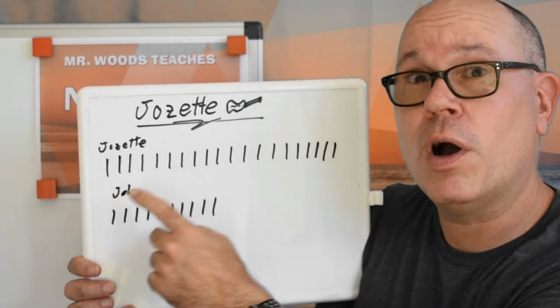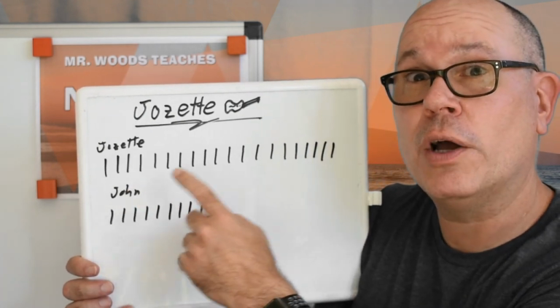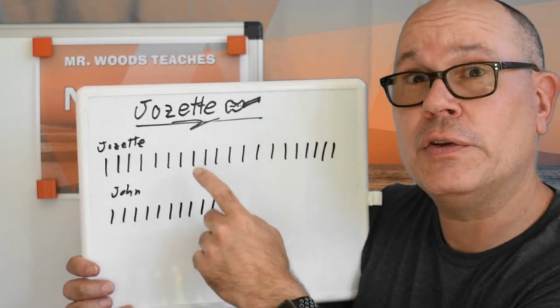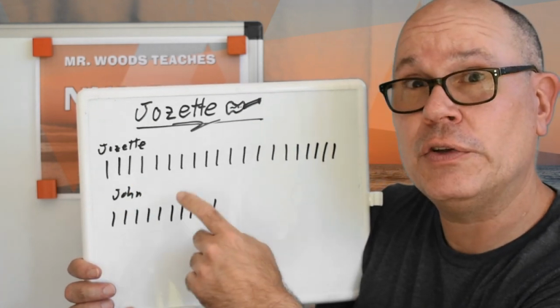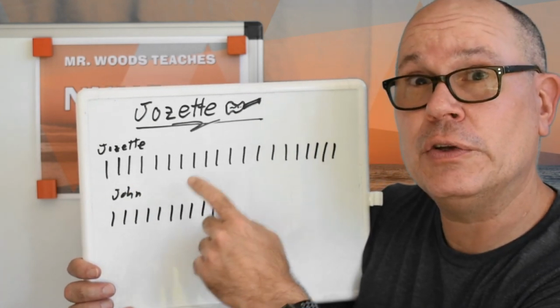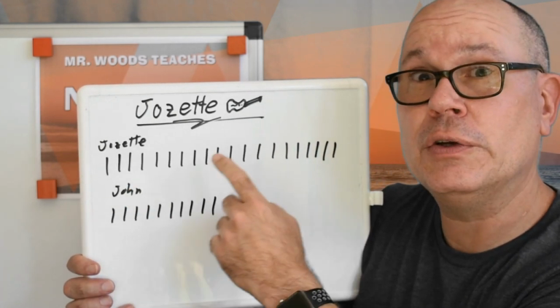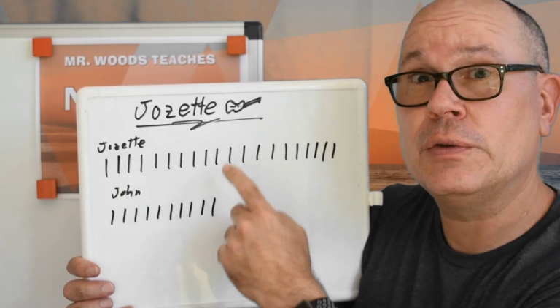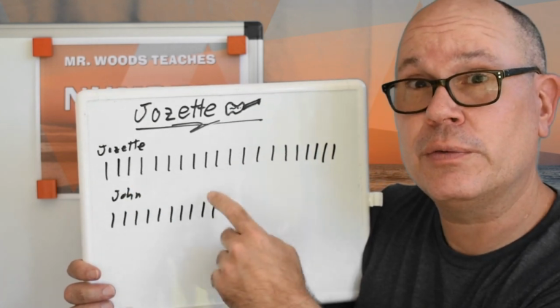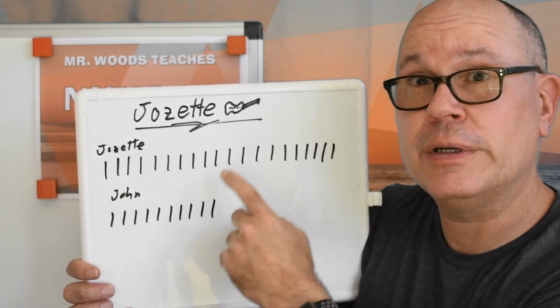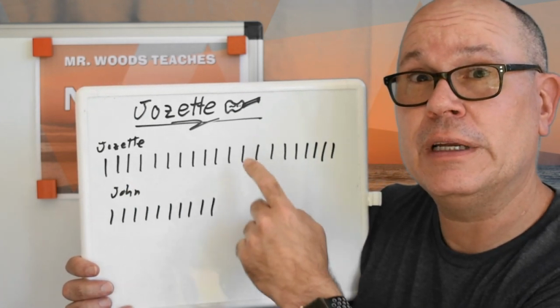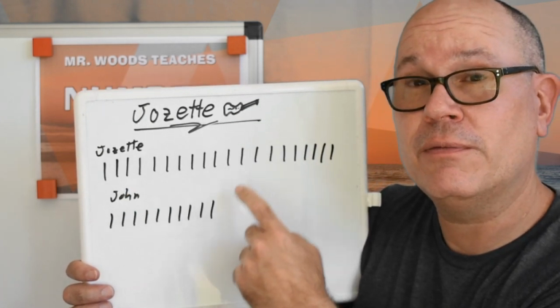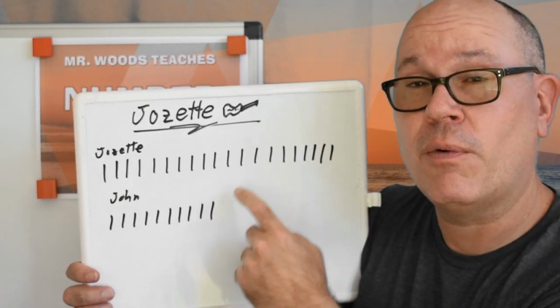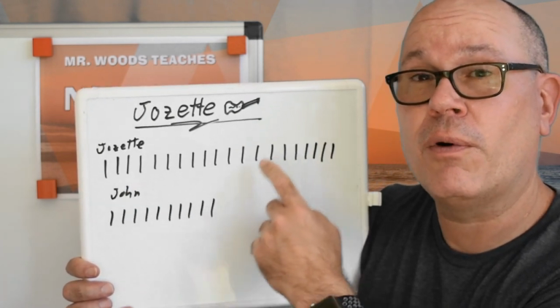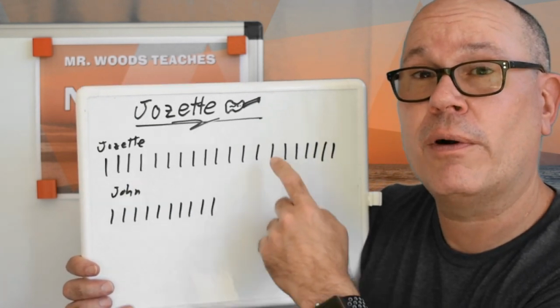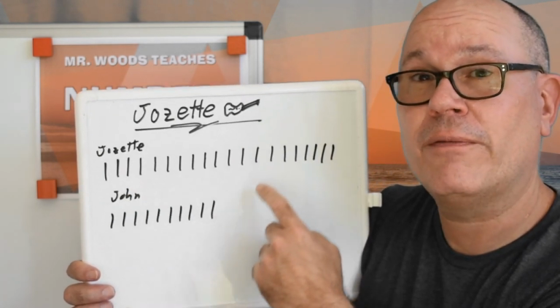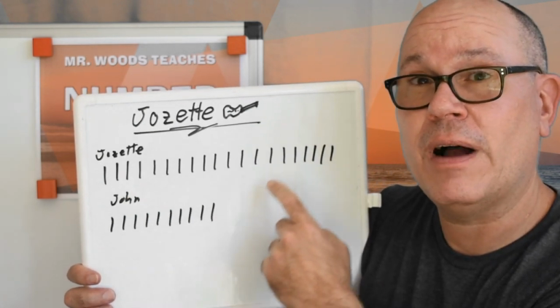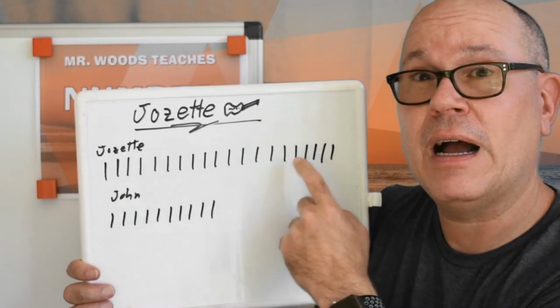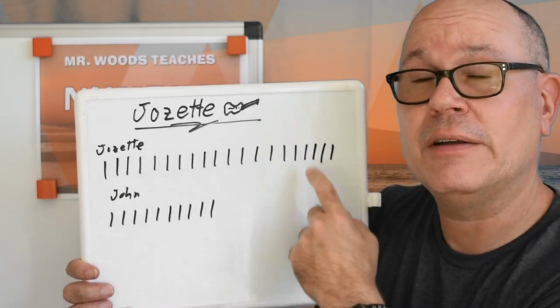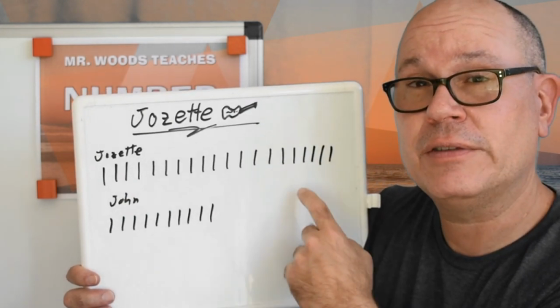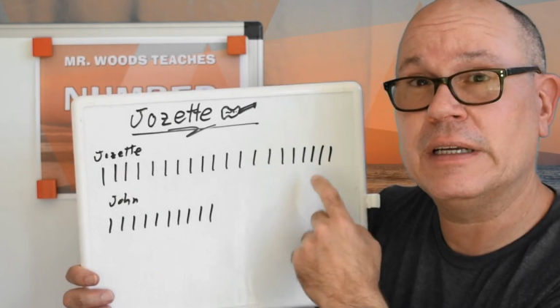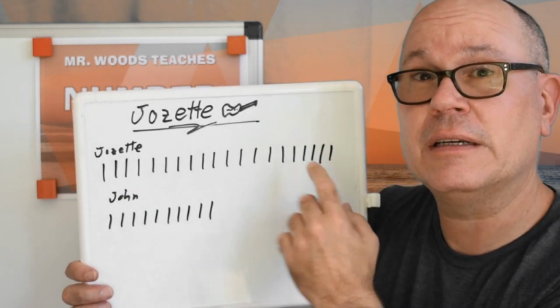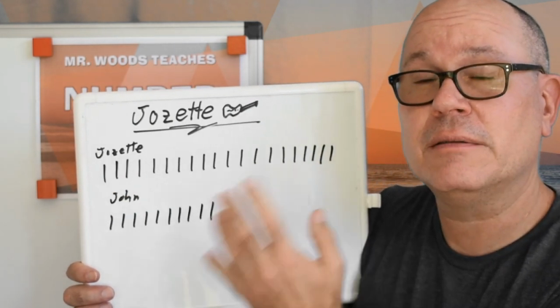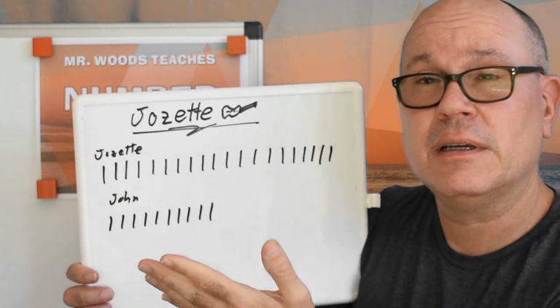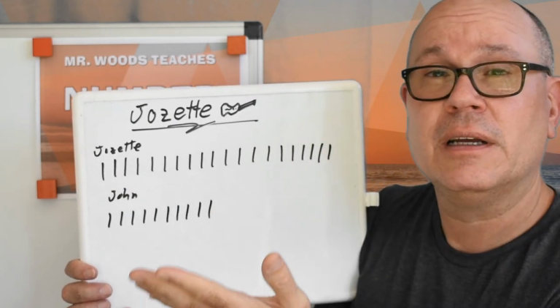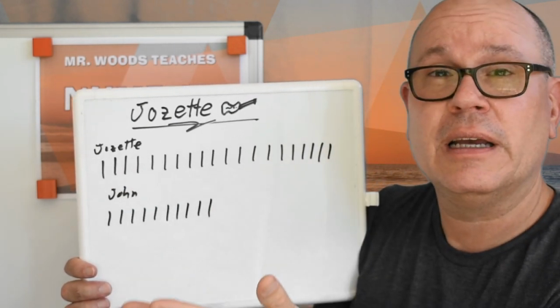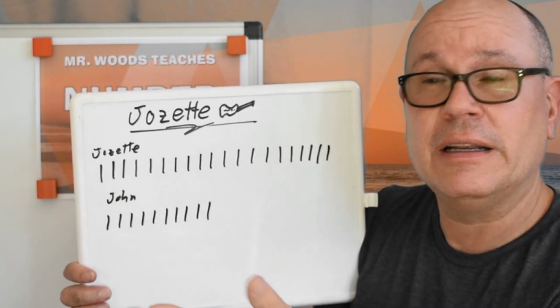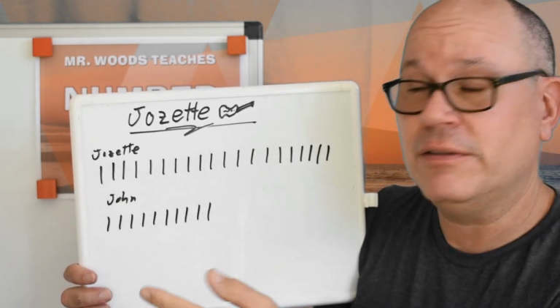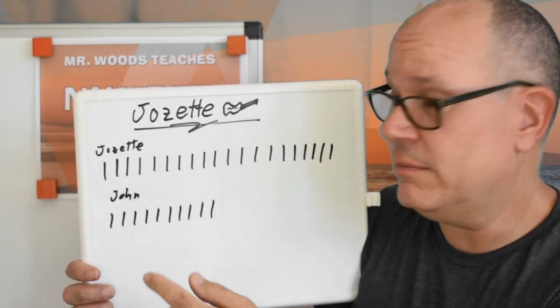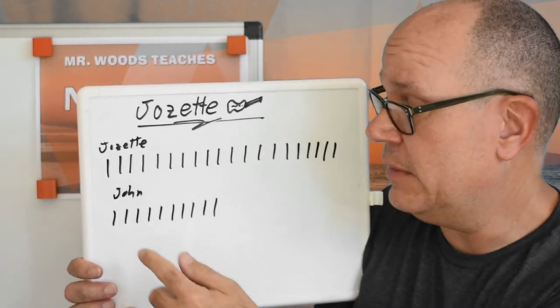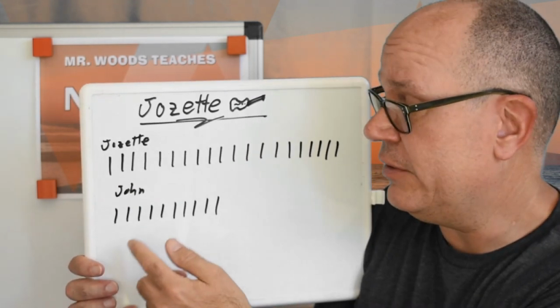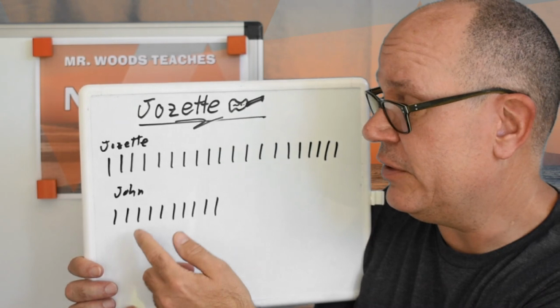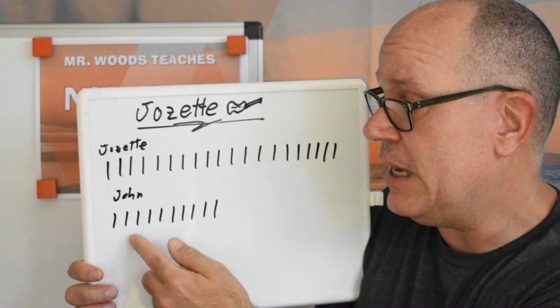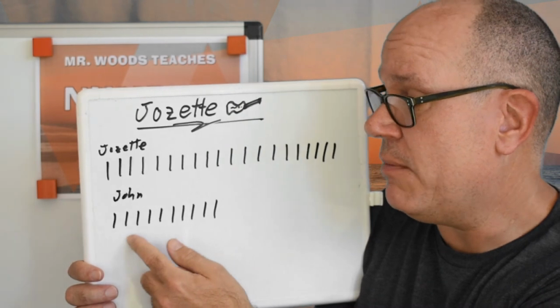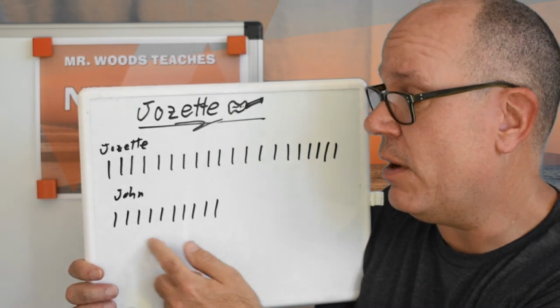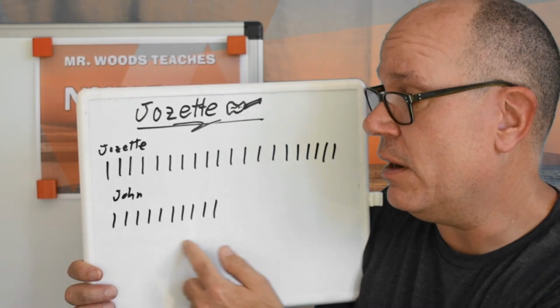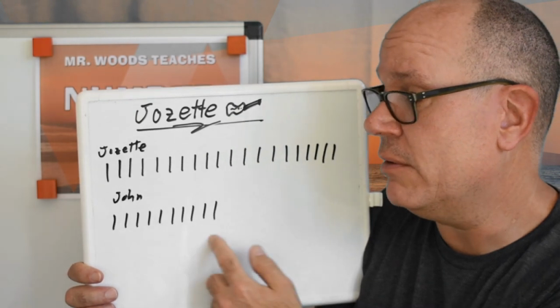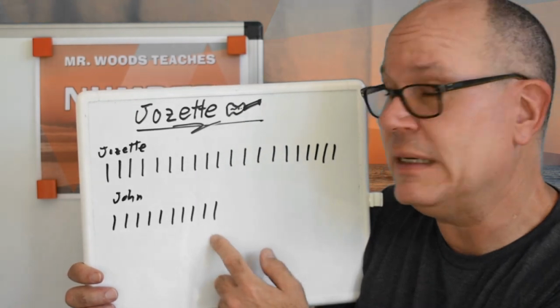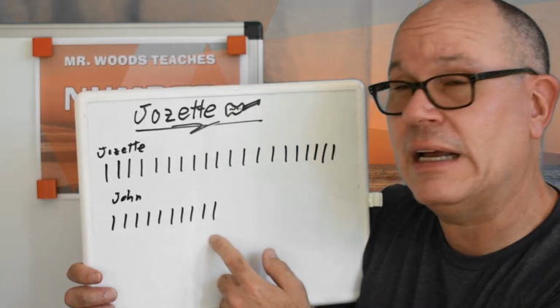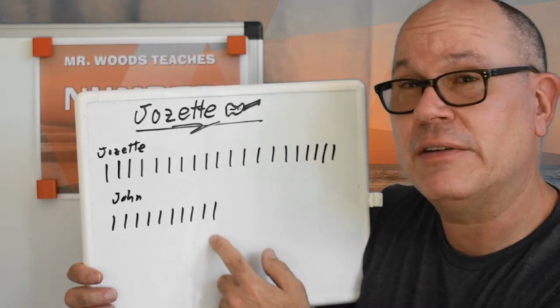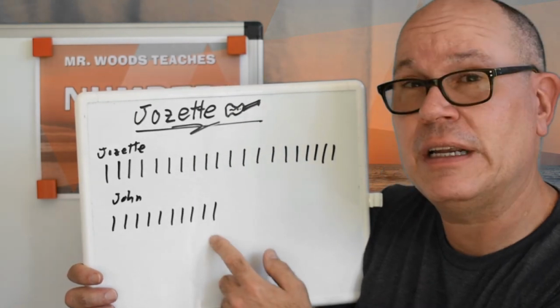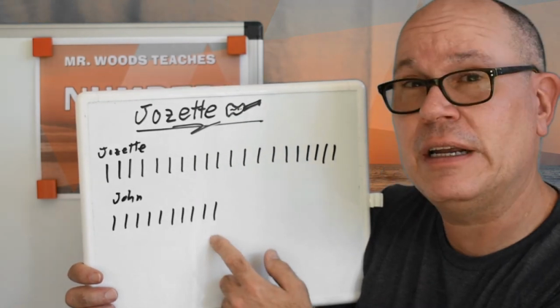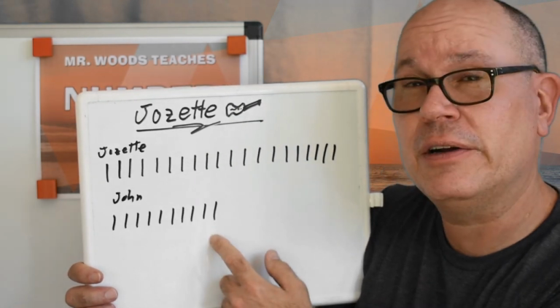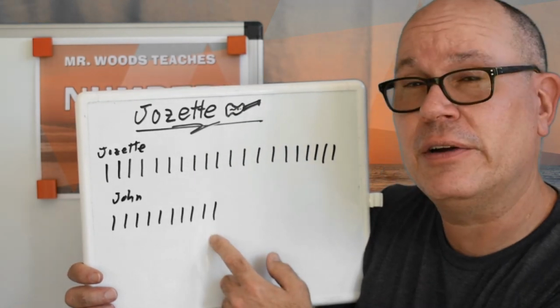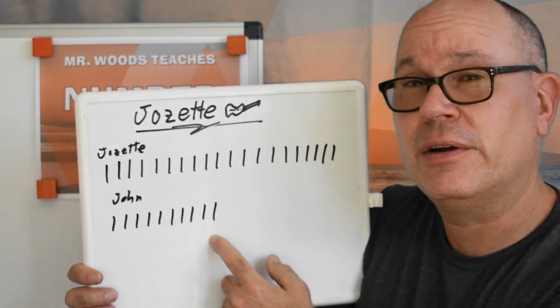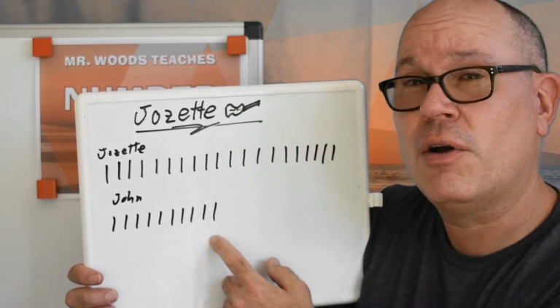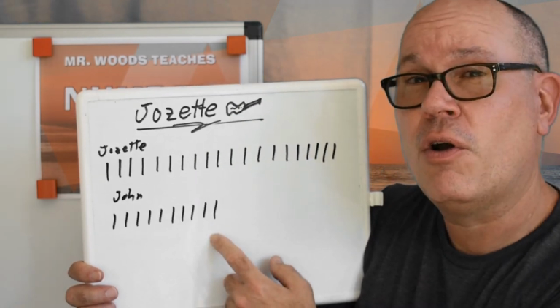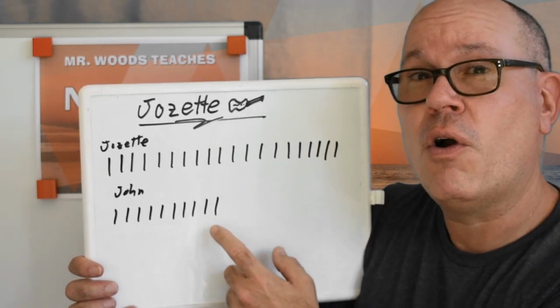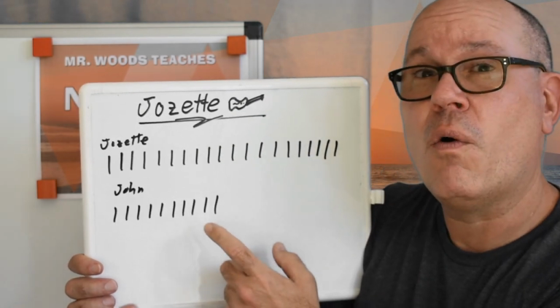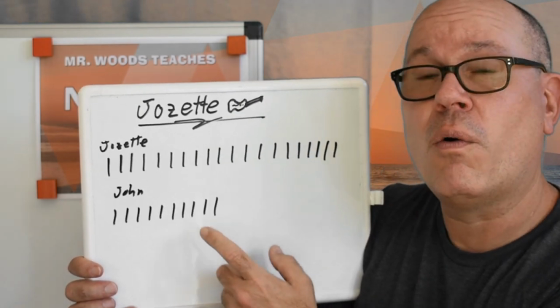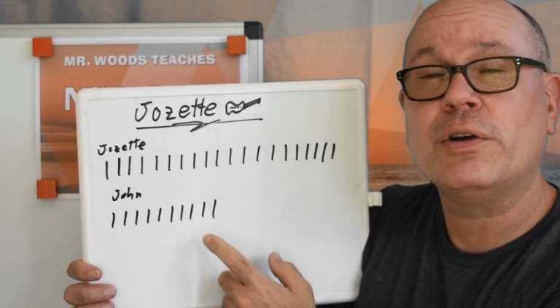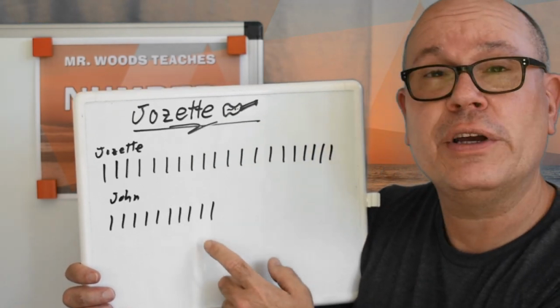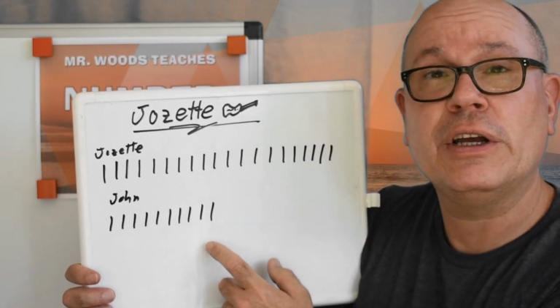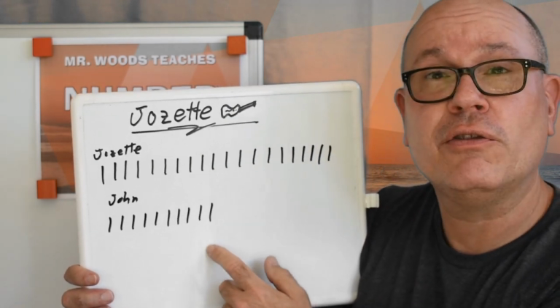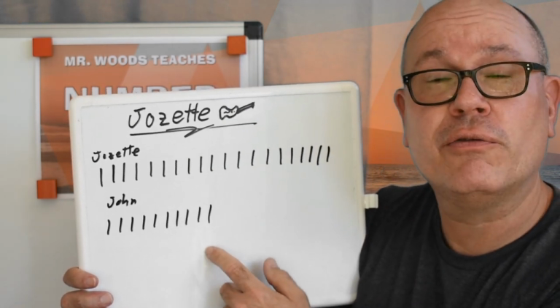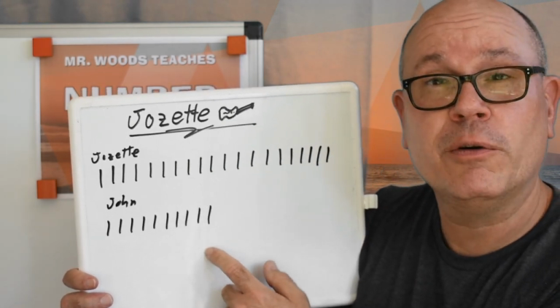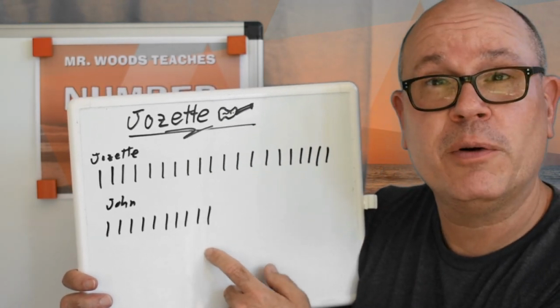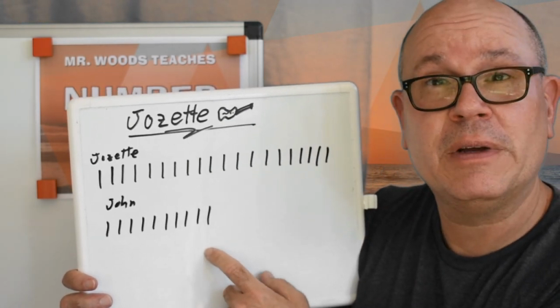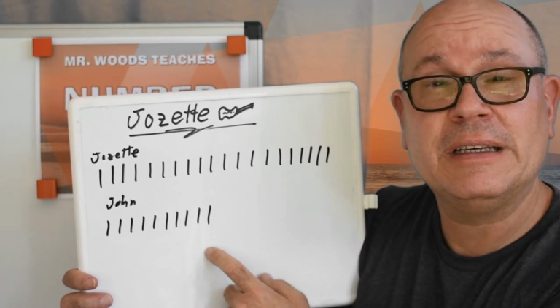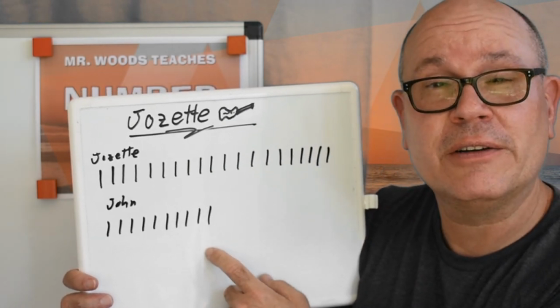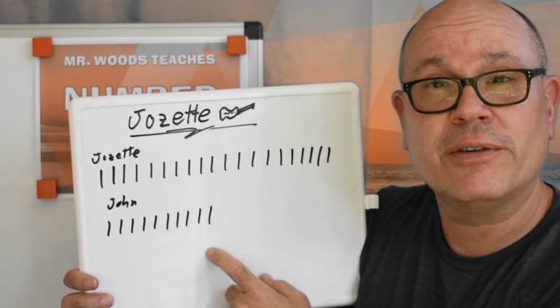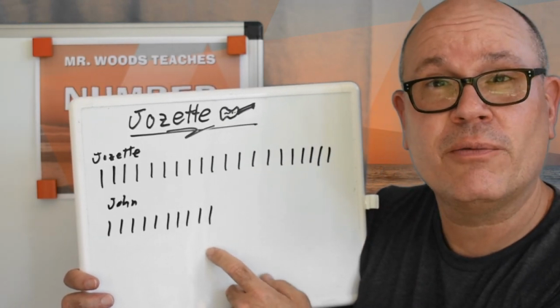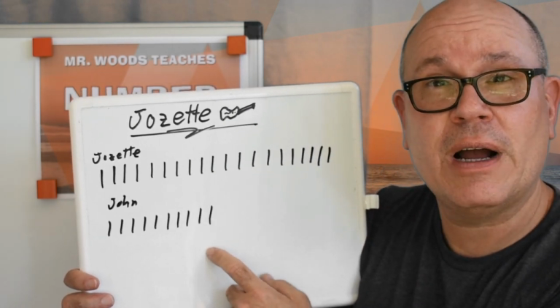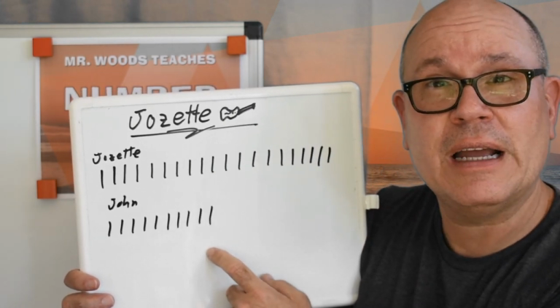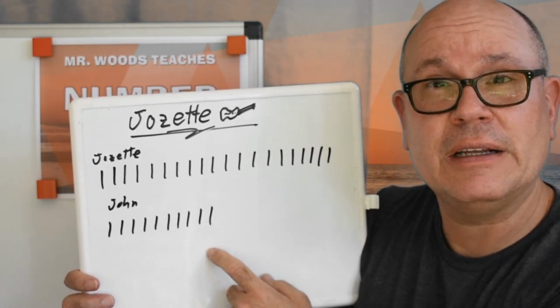One, two, three, four, five, six — and just keep on going down to here. Or you can group them in different ways.